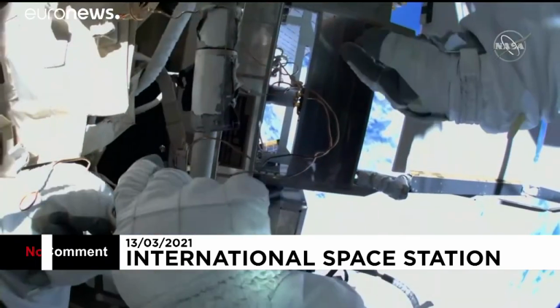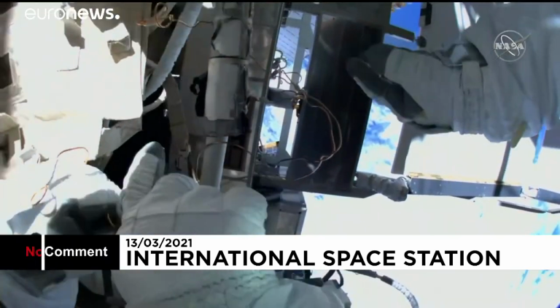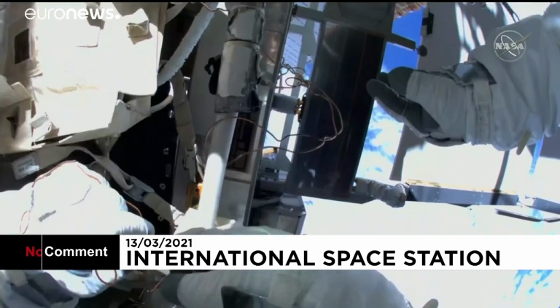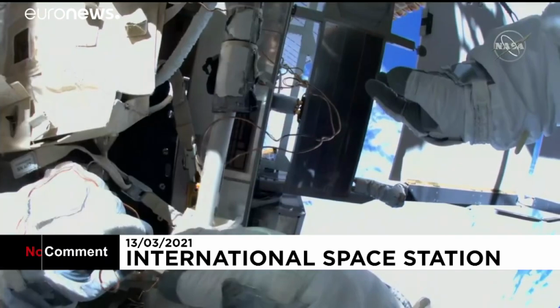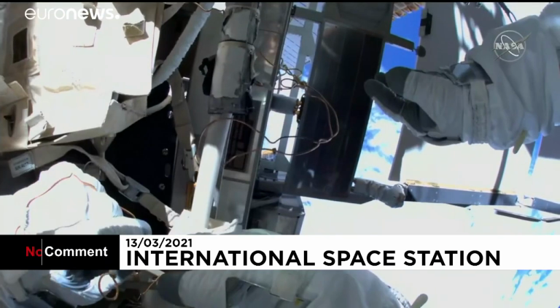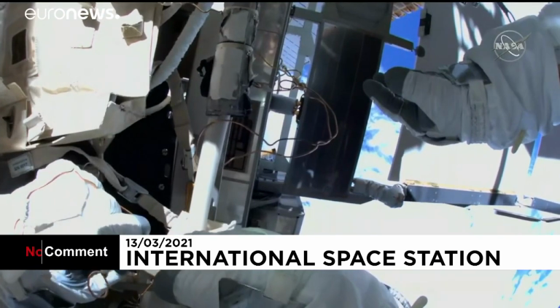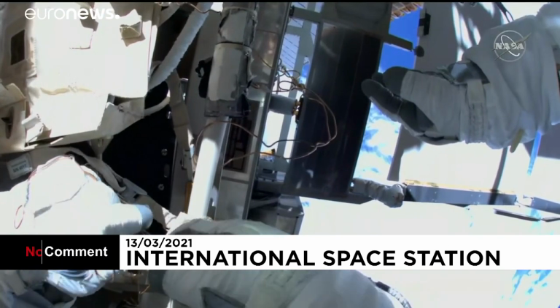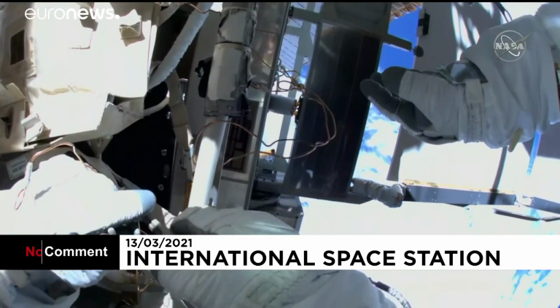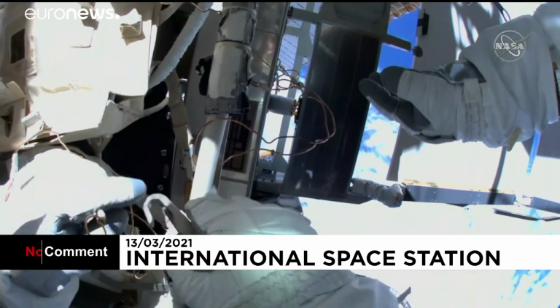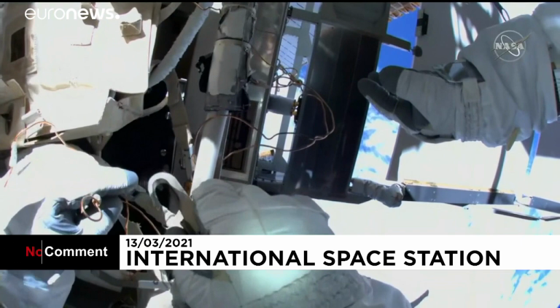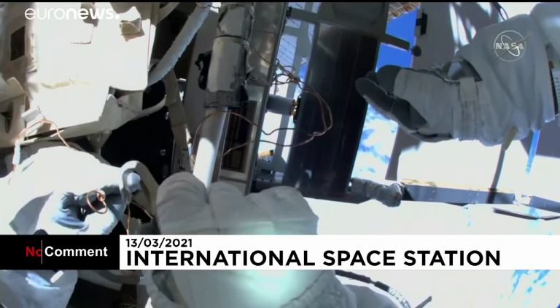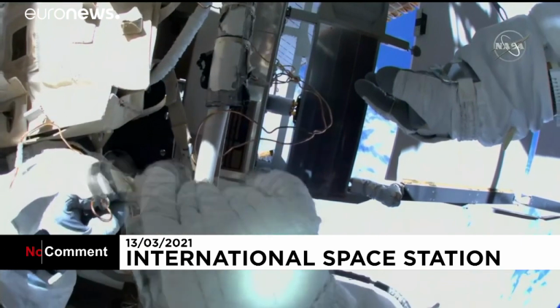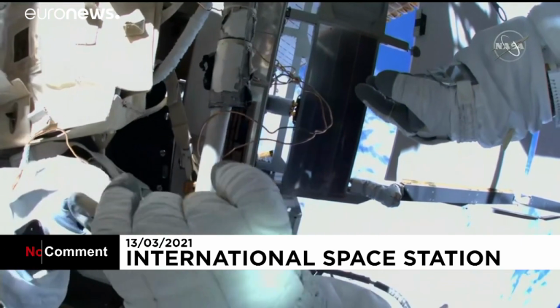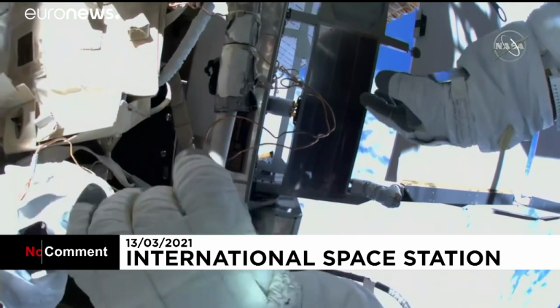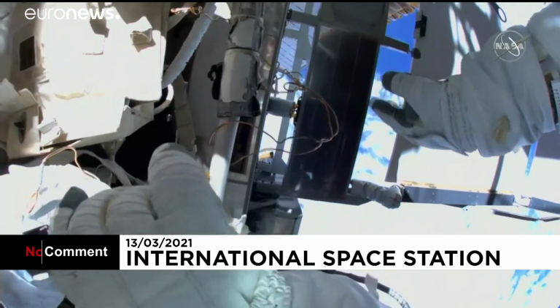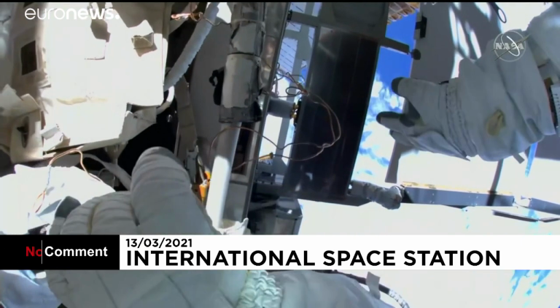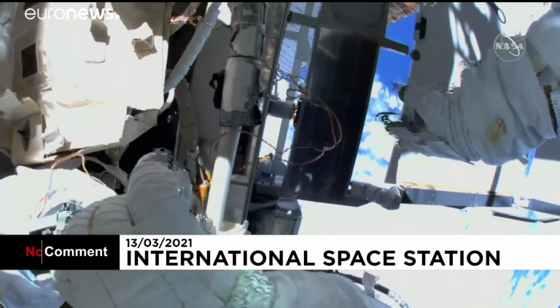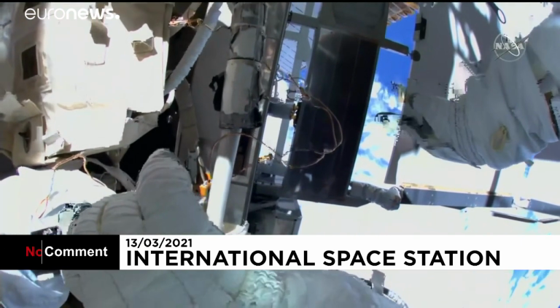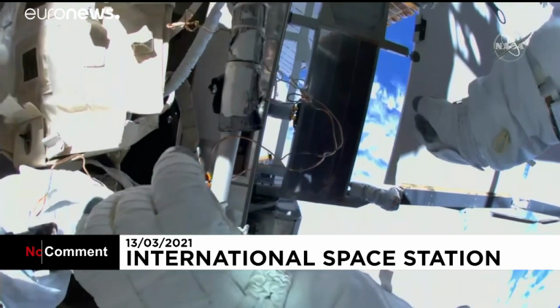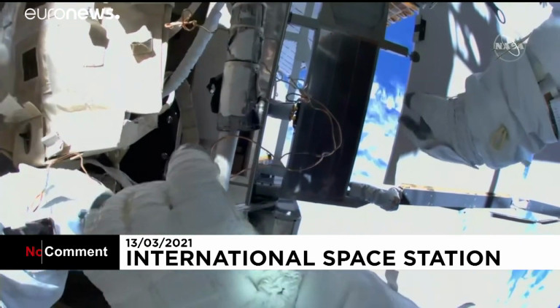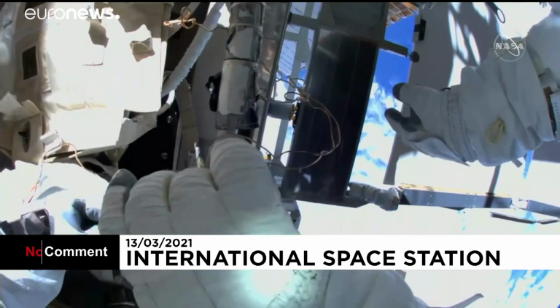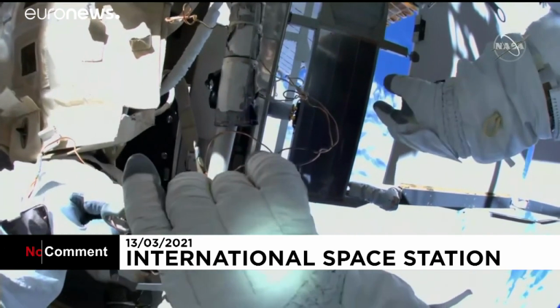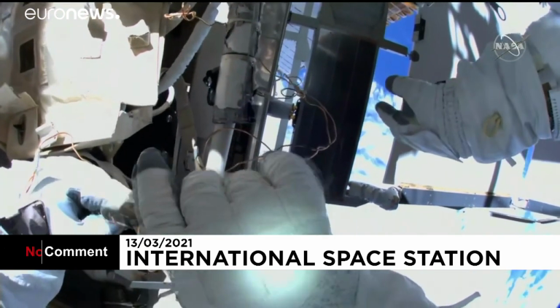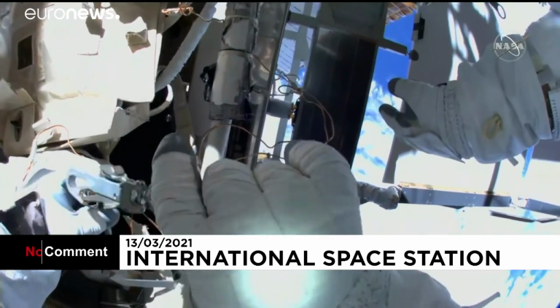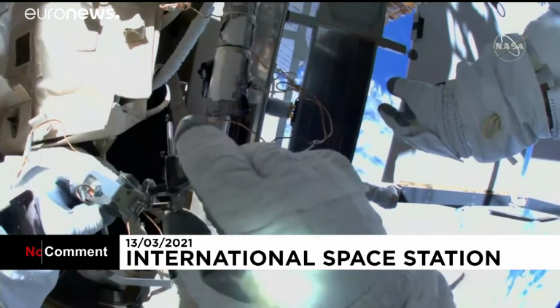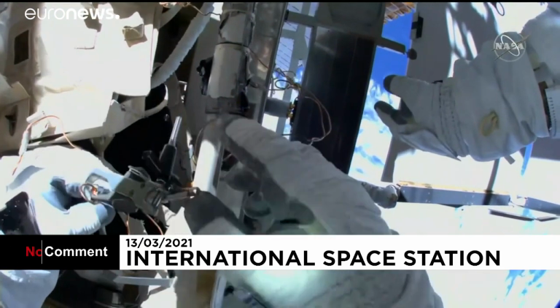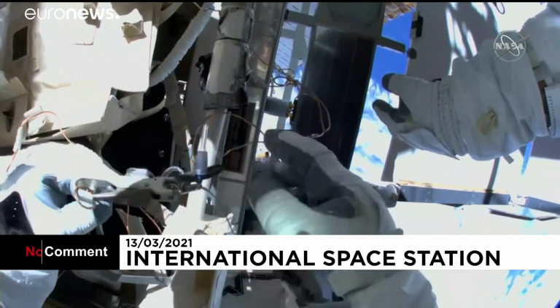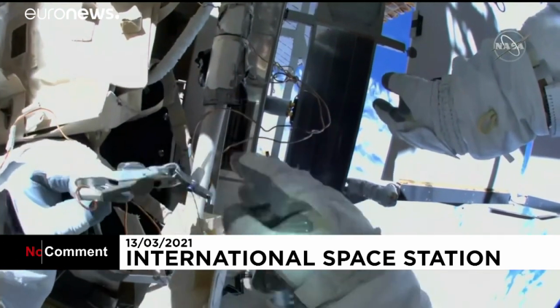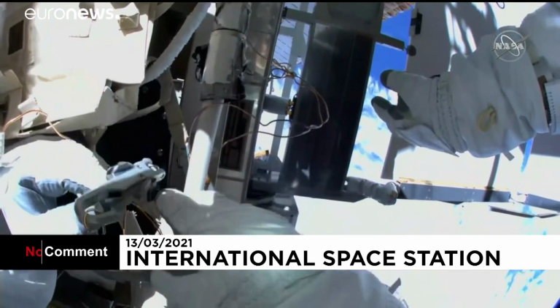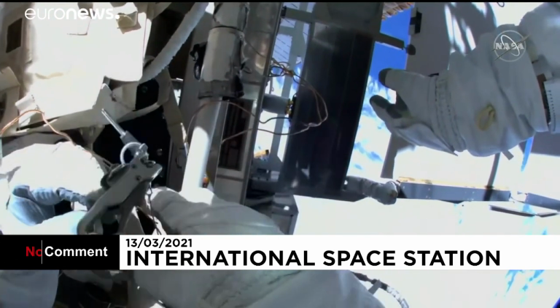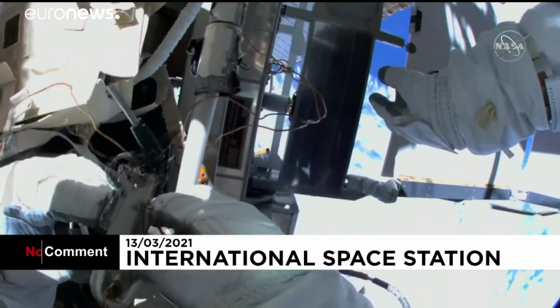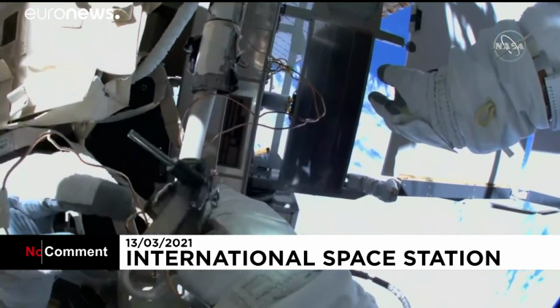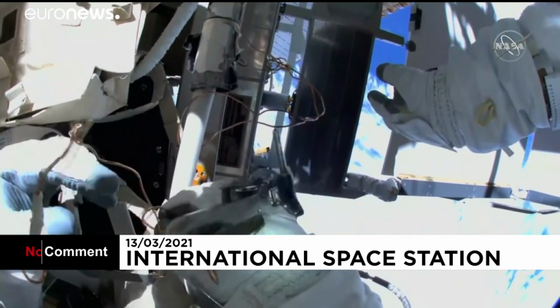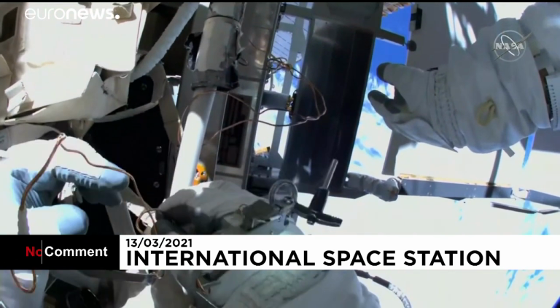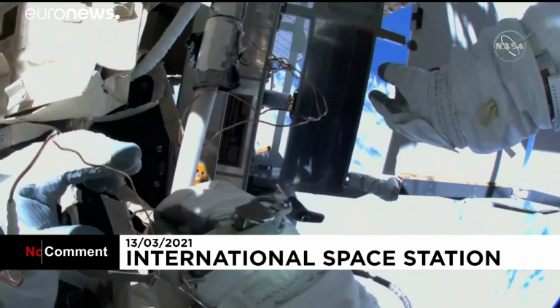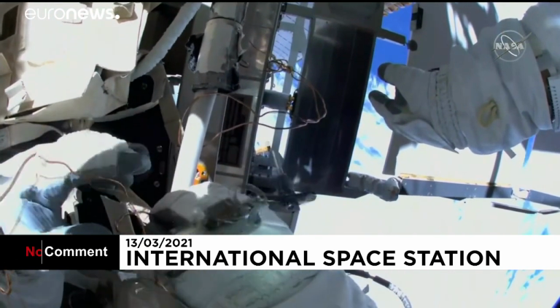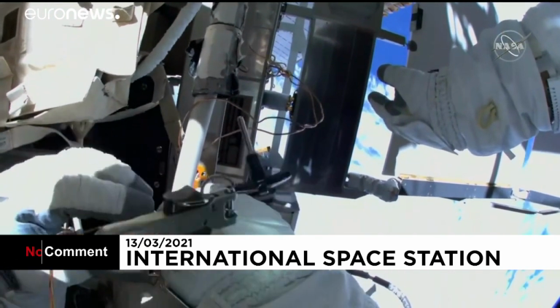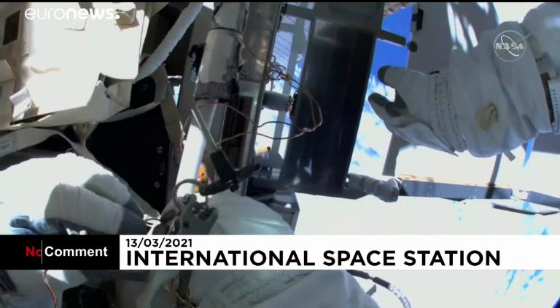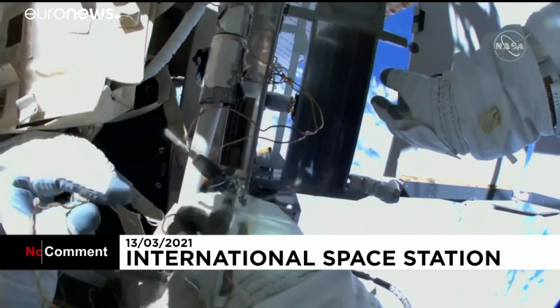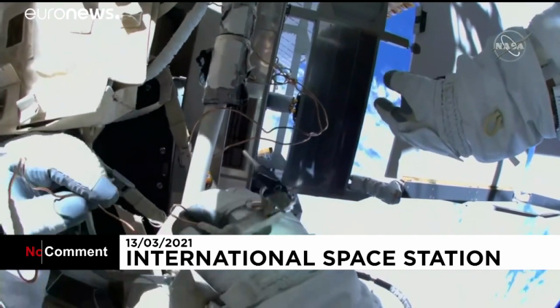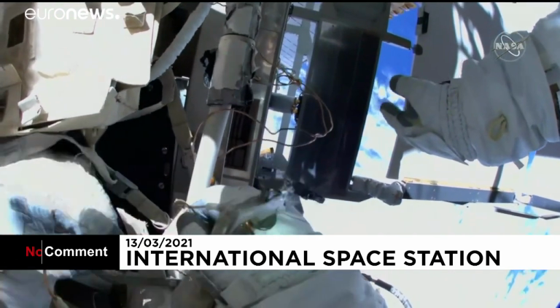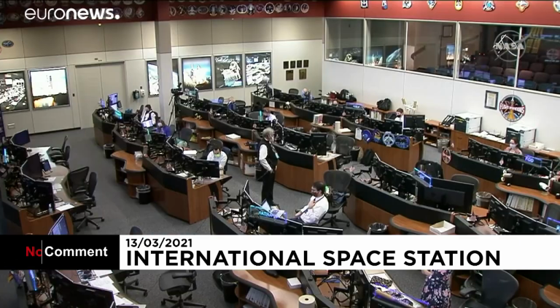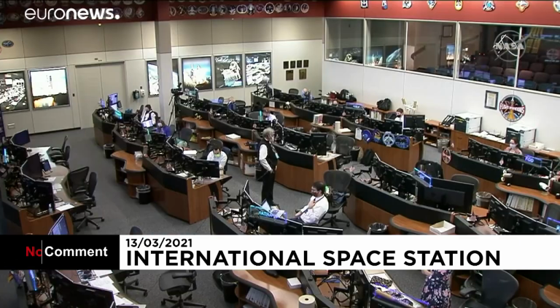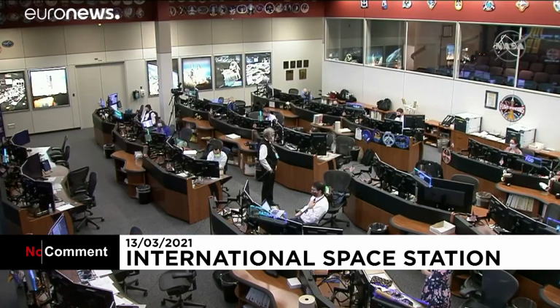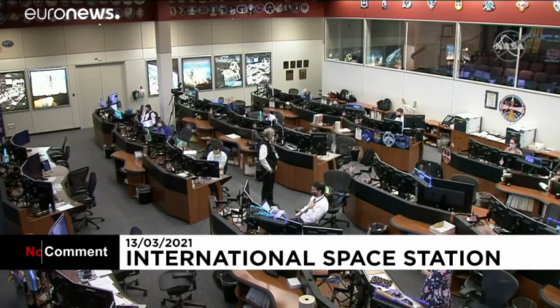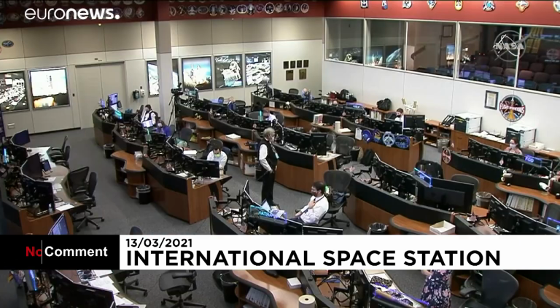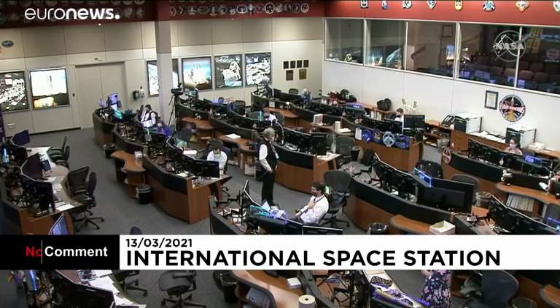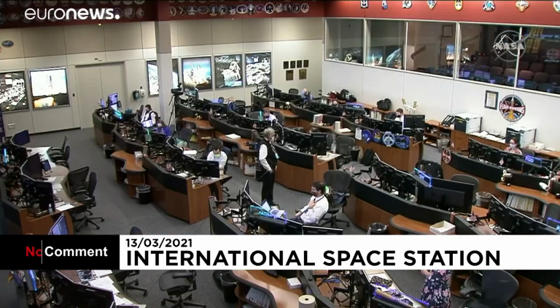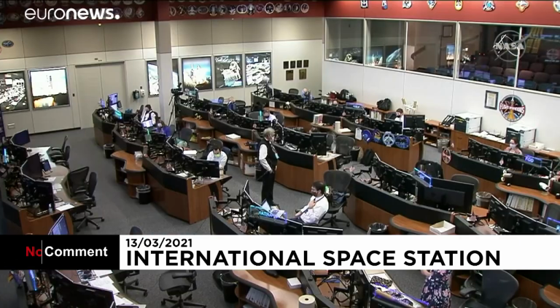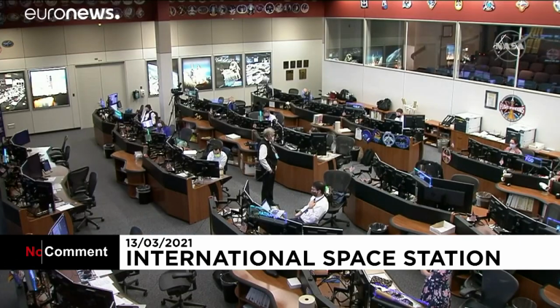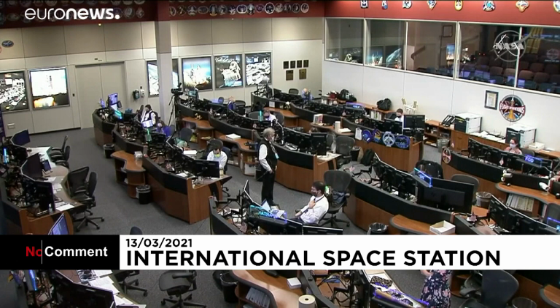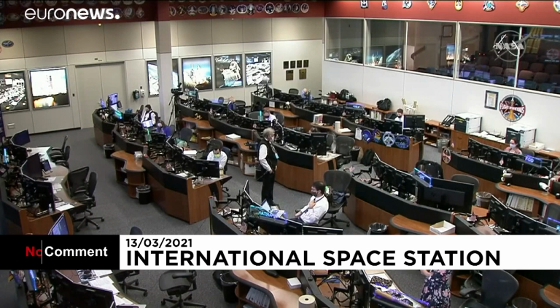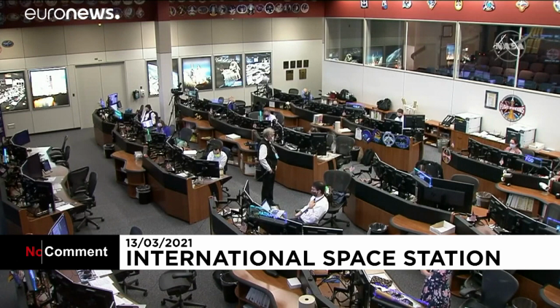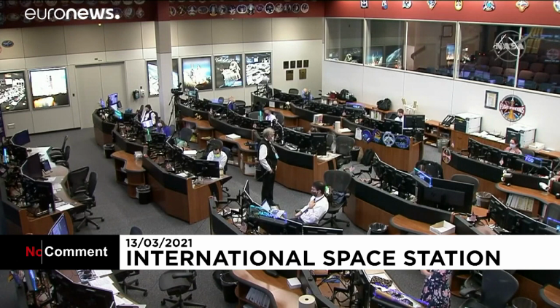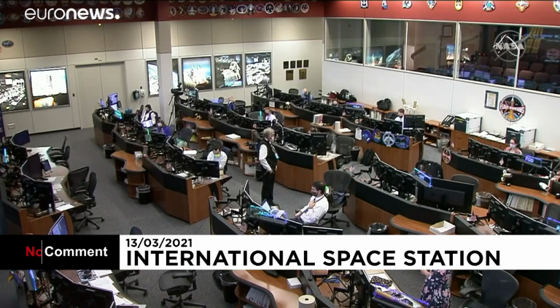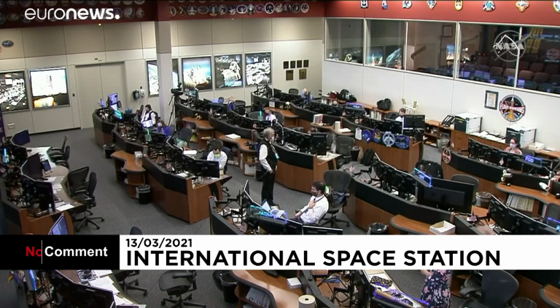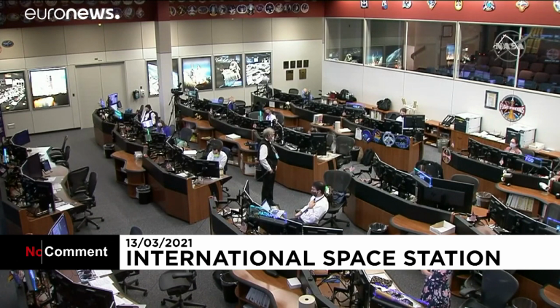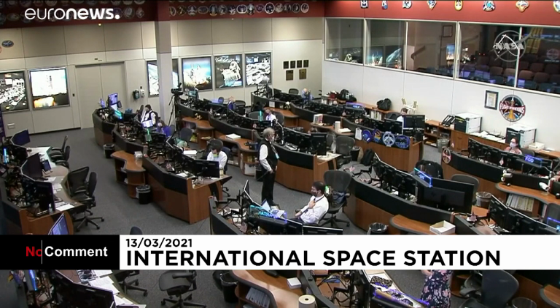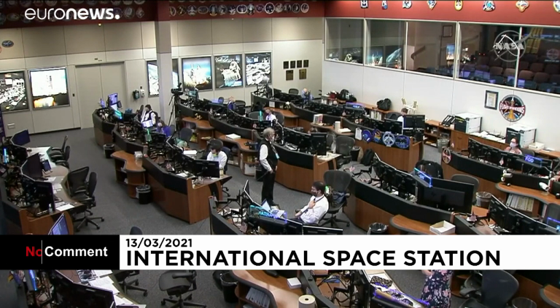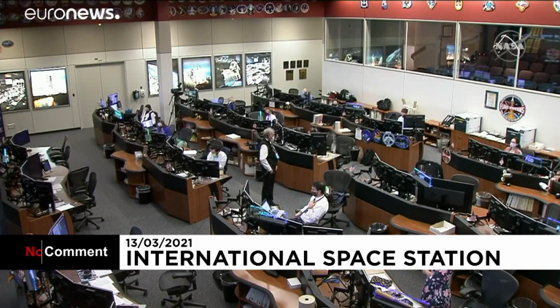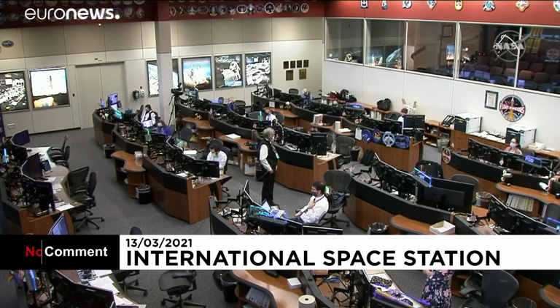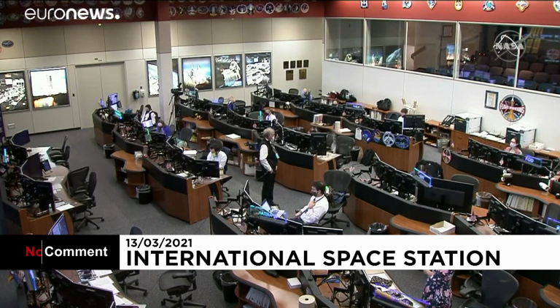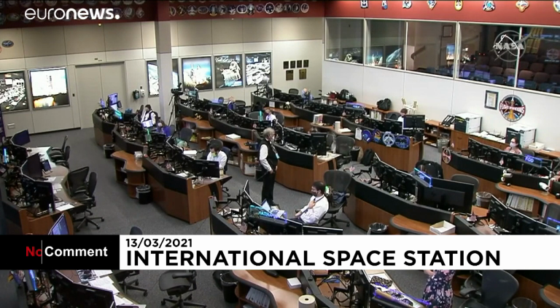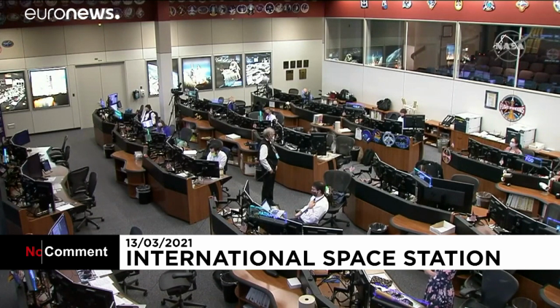Roger. Mated — forward white band visible. Perform snapback test and check that the forward white band is still visible.